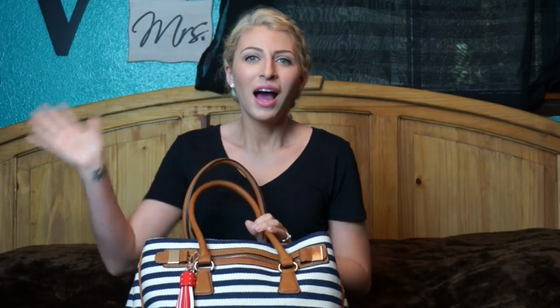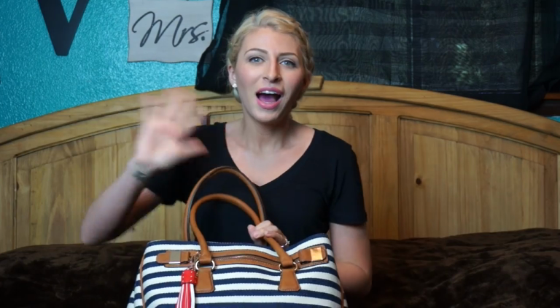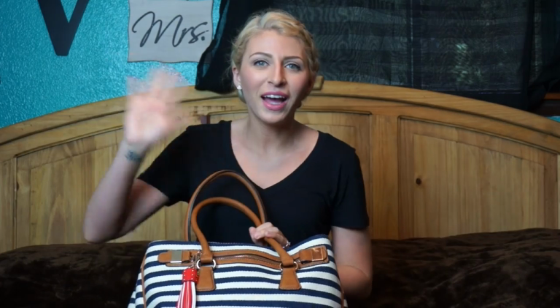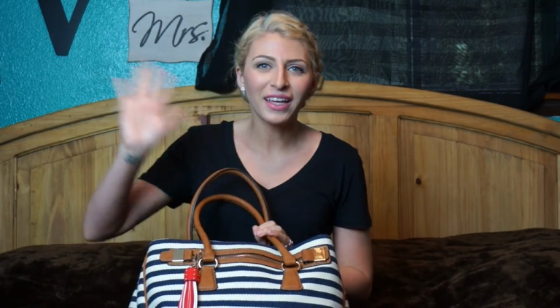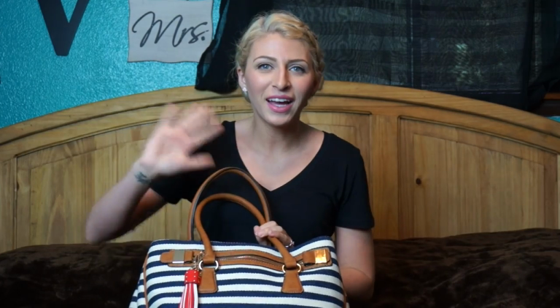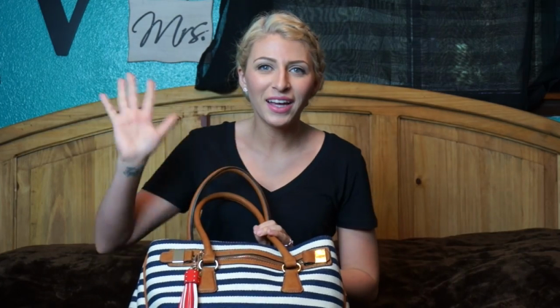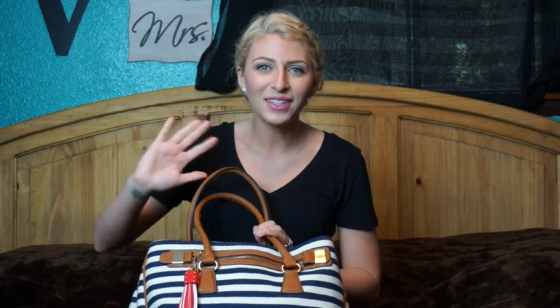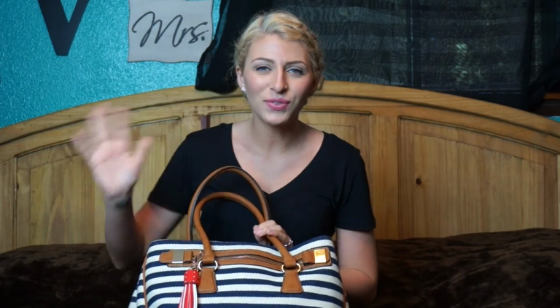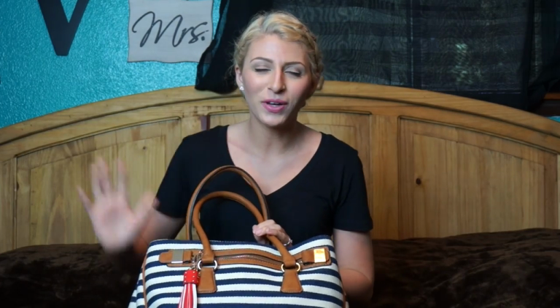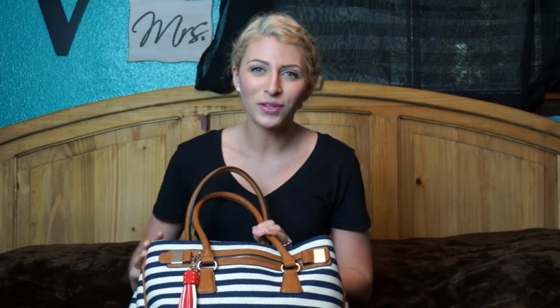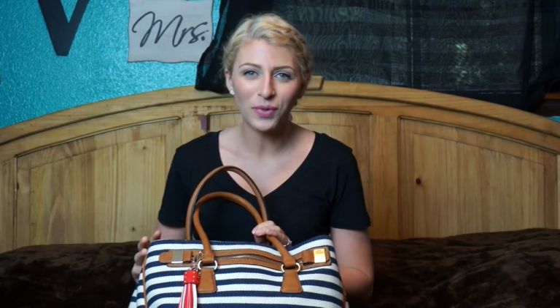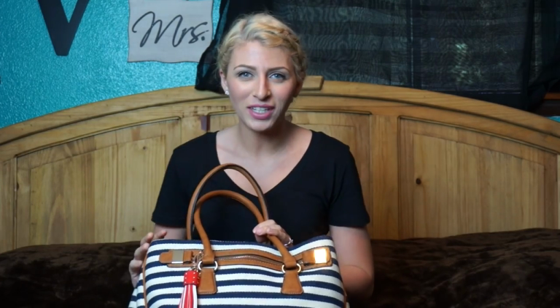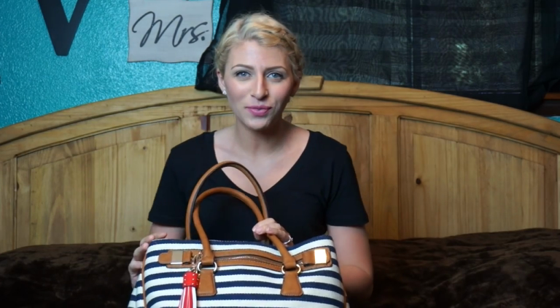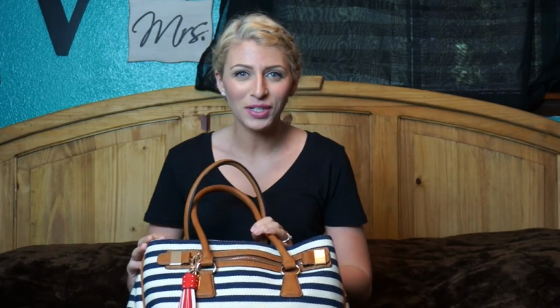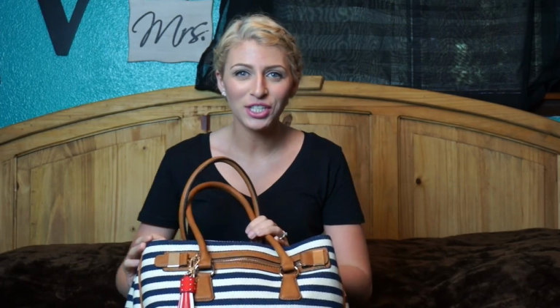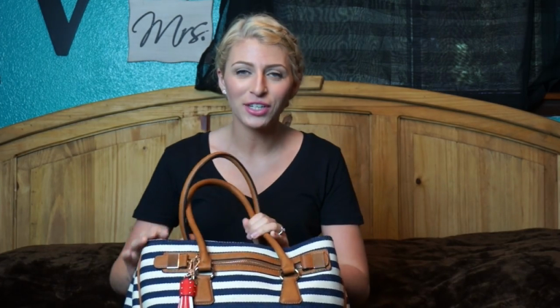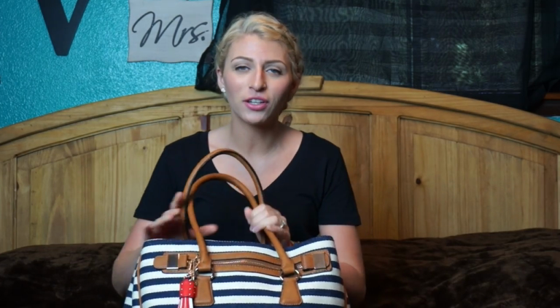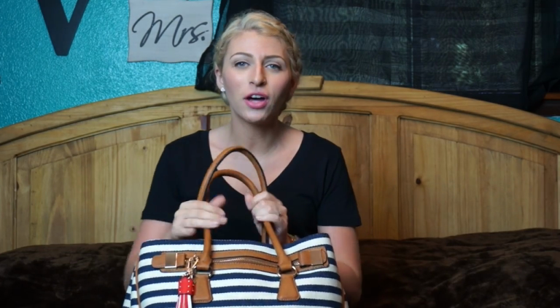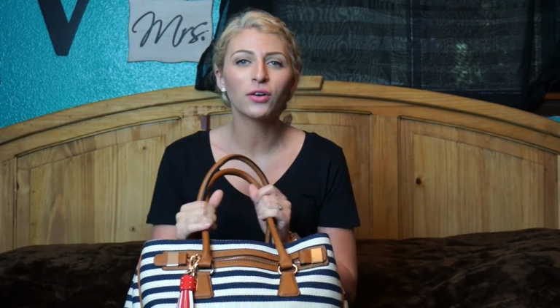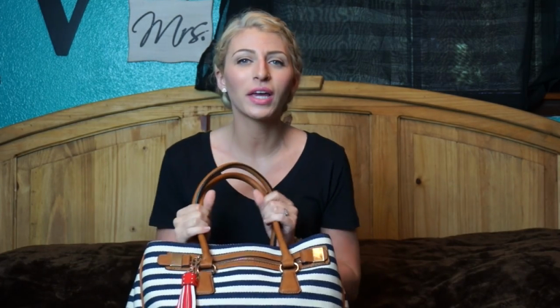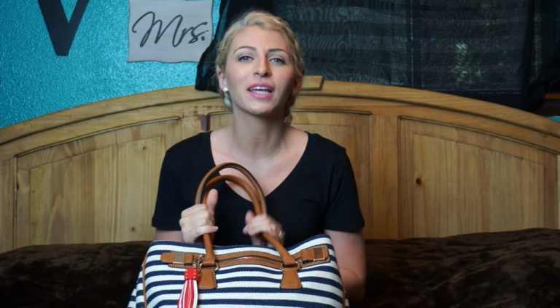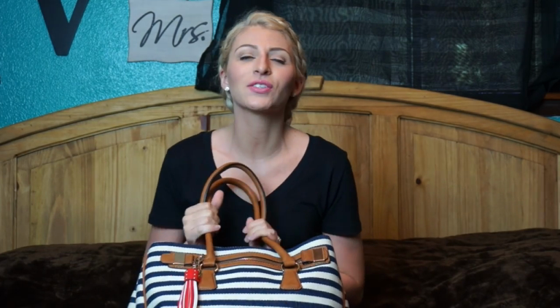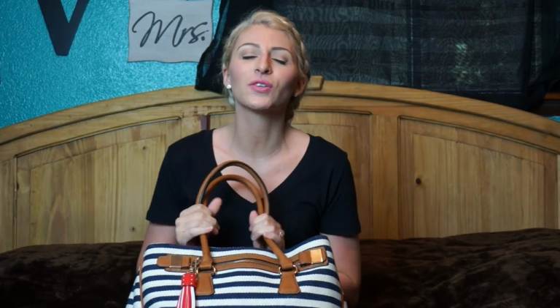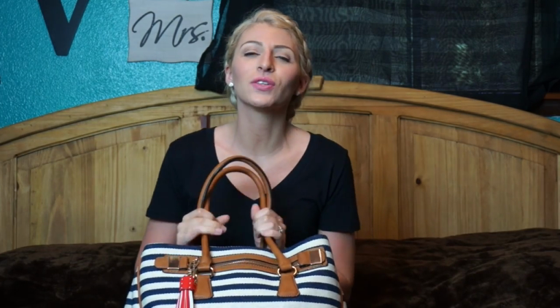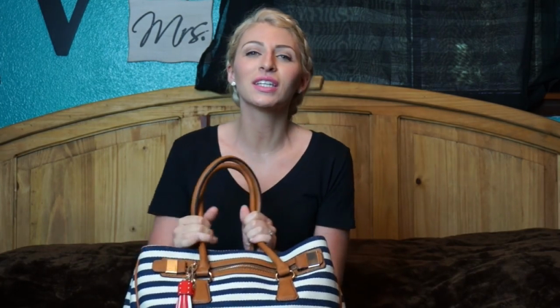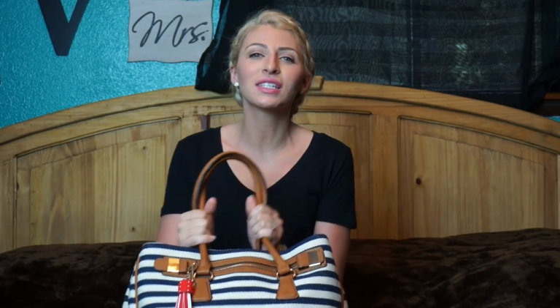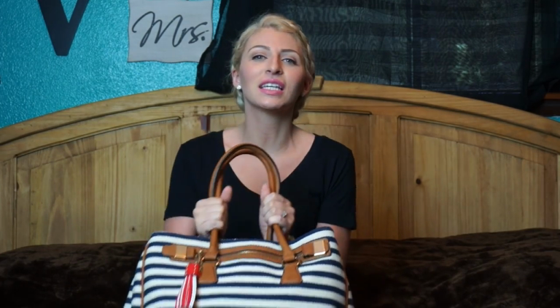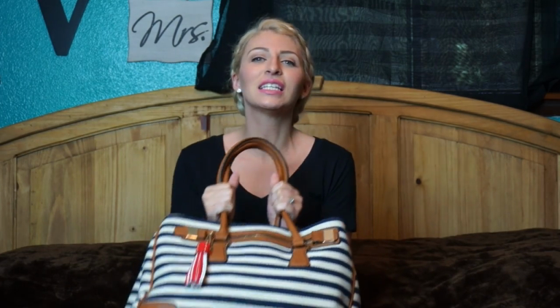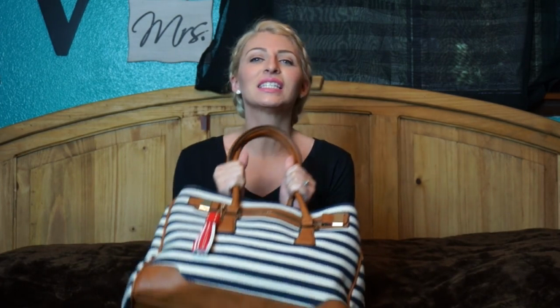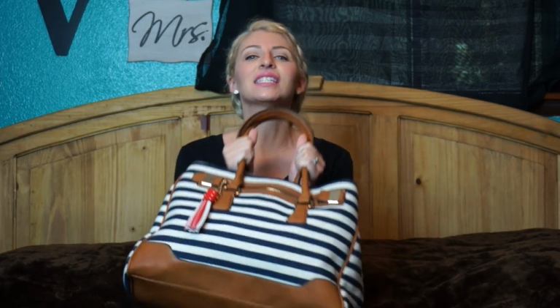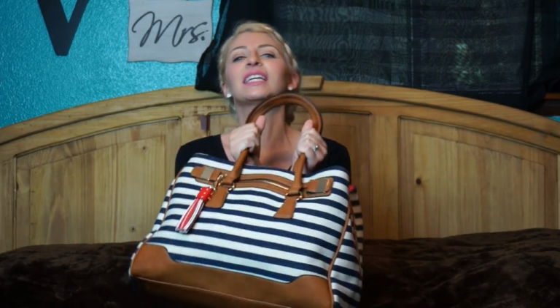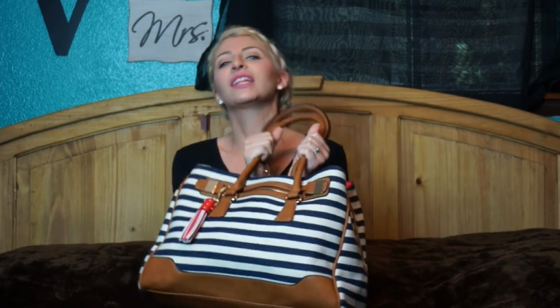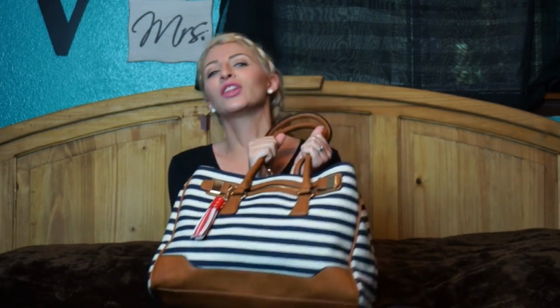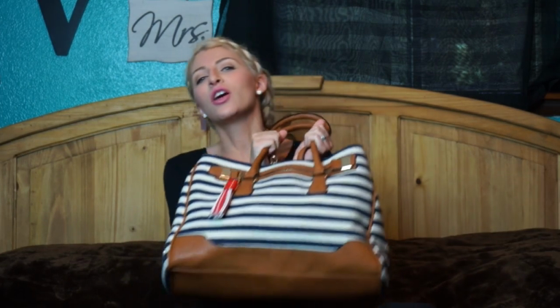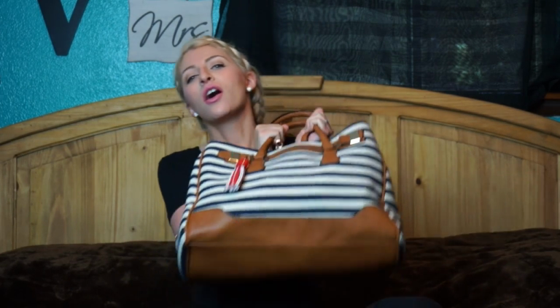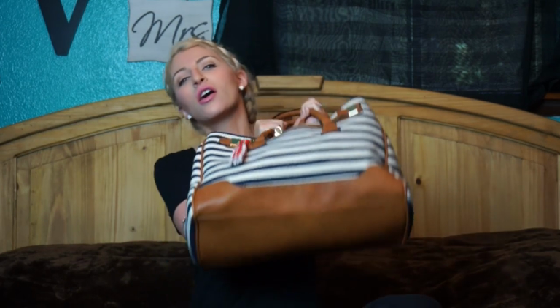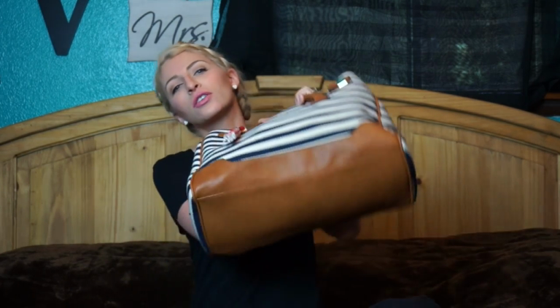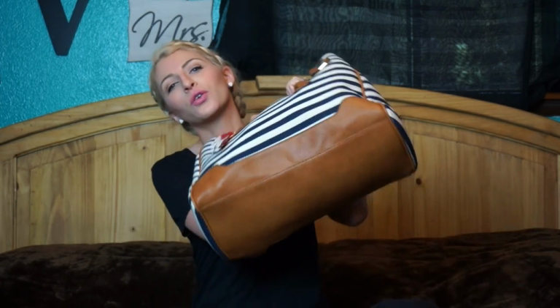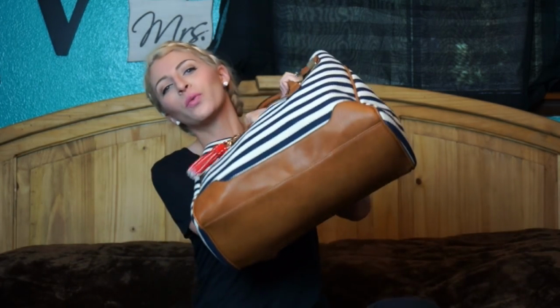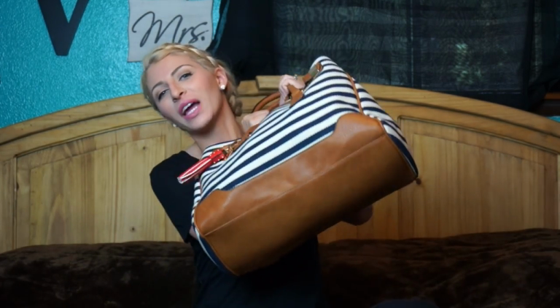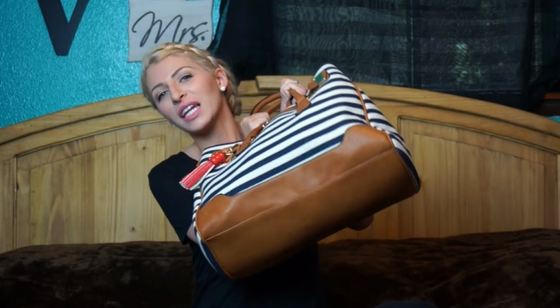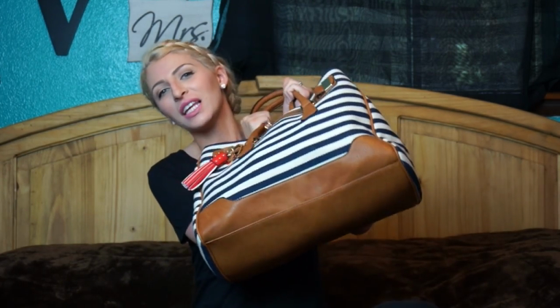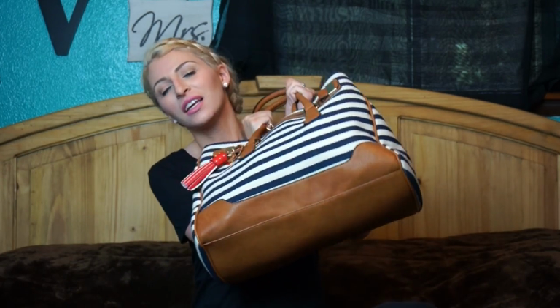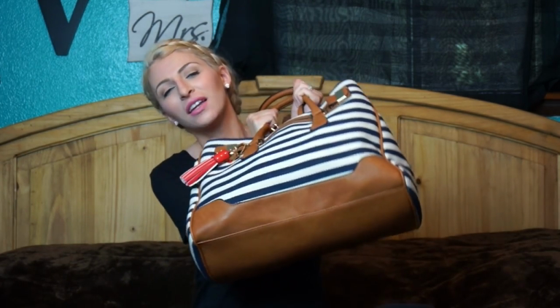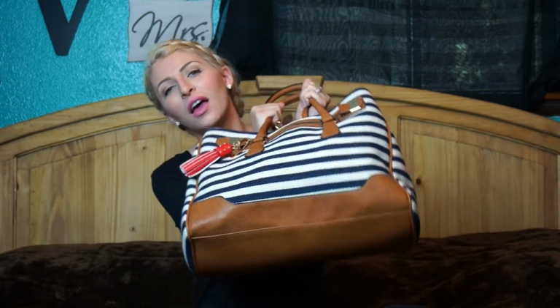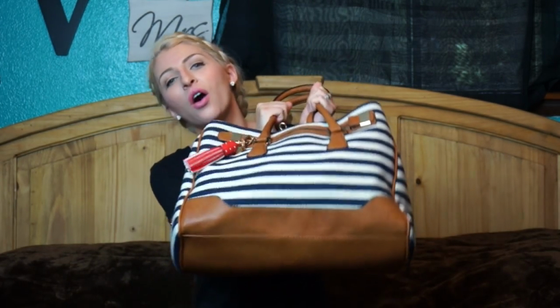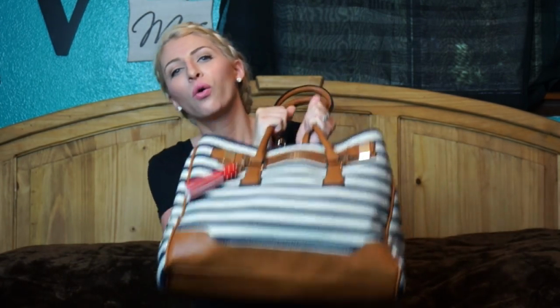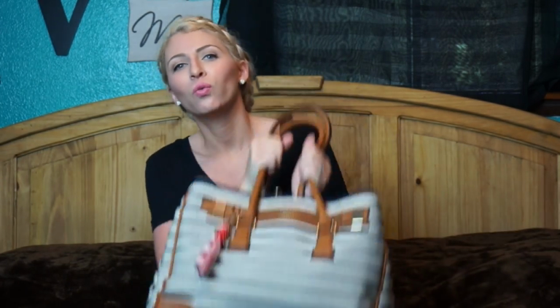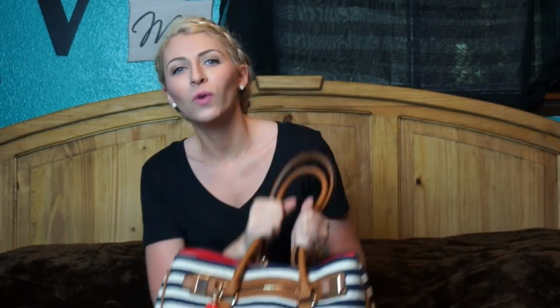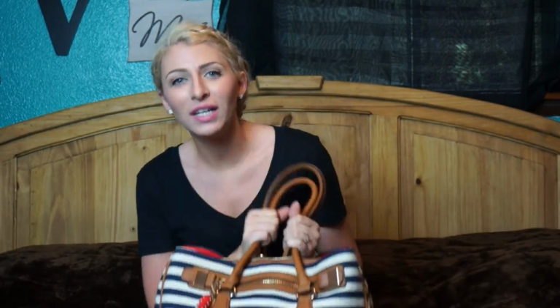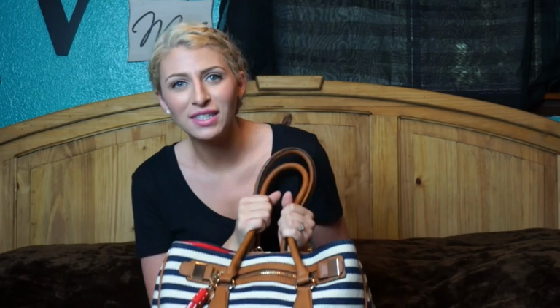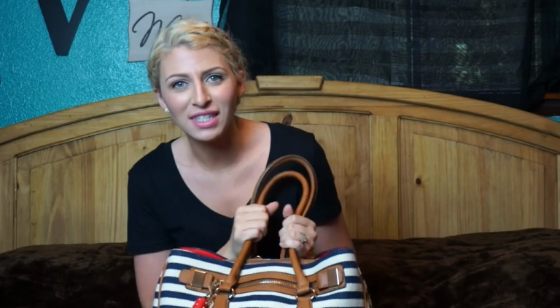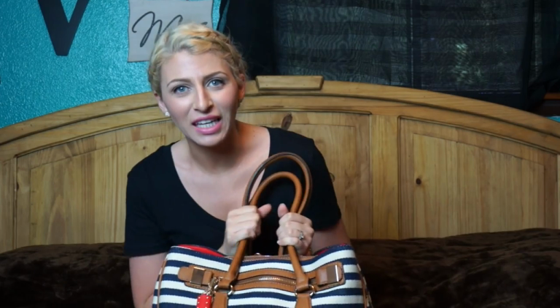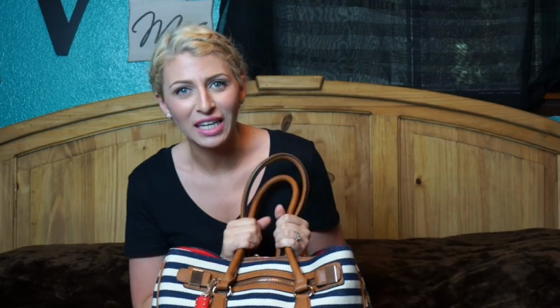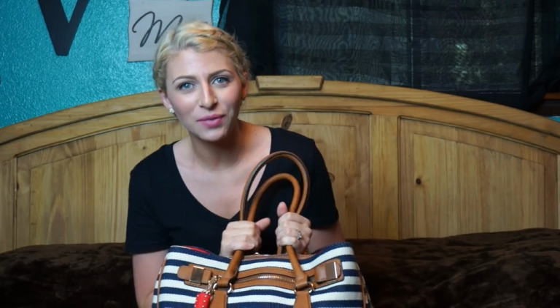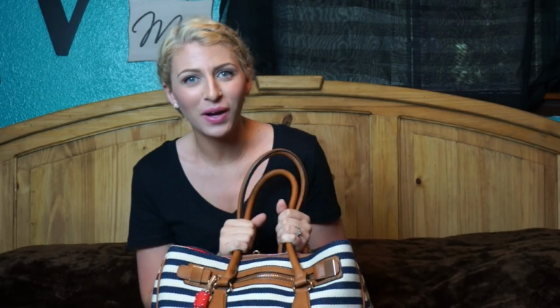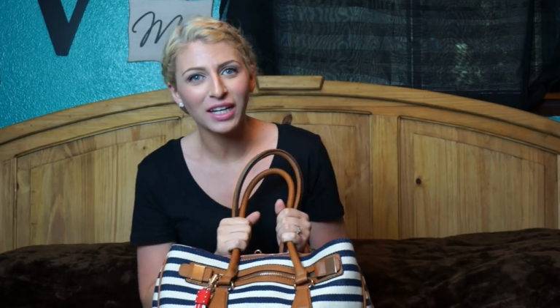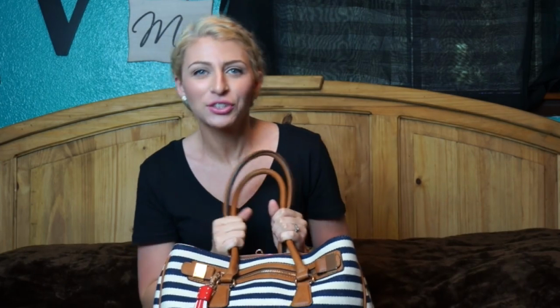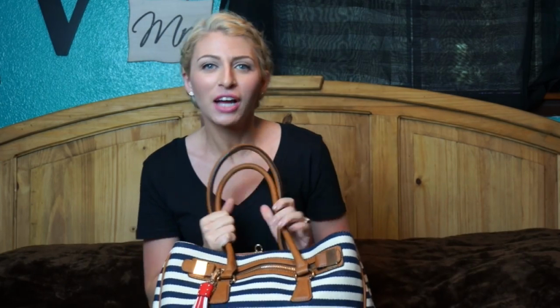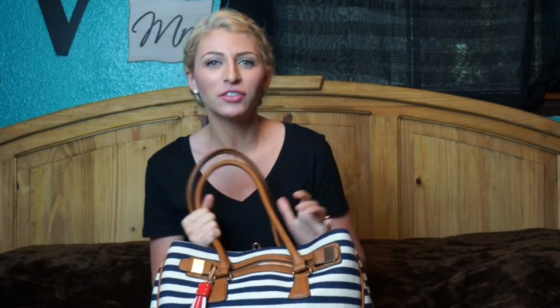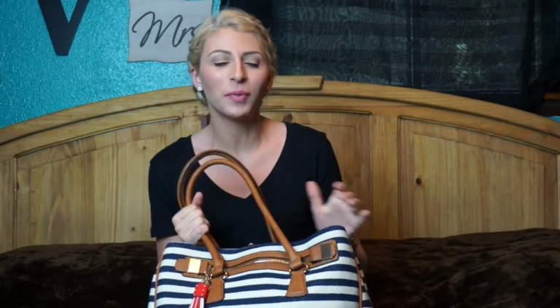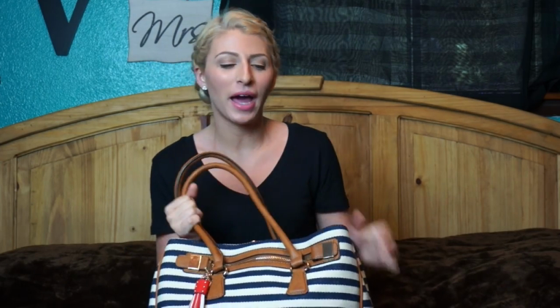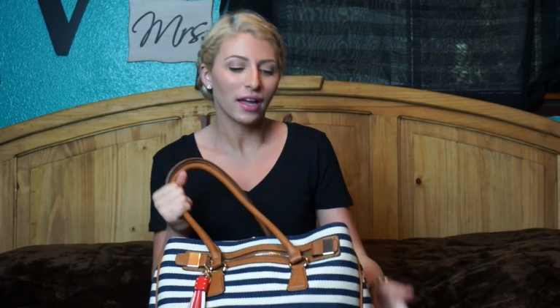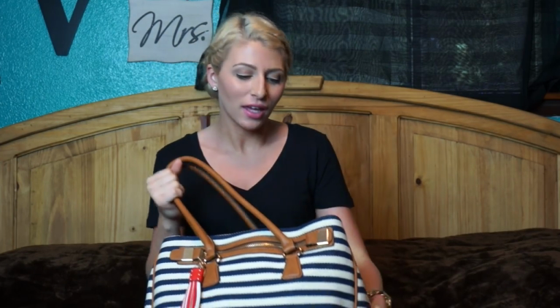Hi guys! Welcome back to my channel. So, this is the long-awaited What's in My Travel Bag.